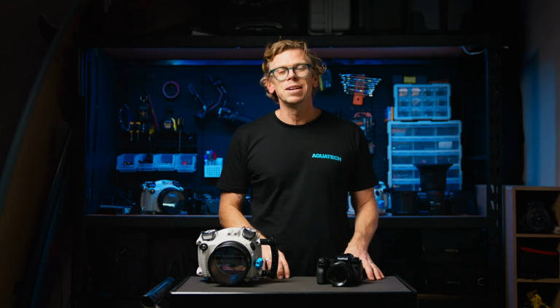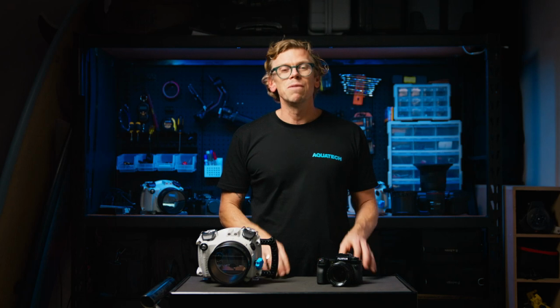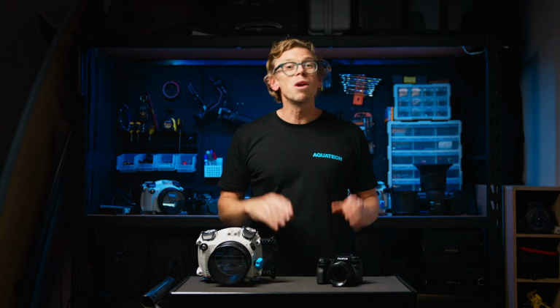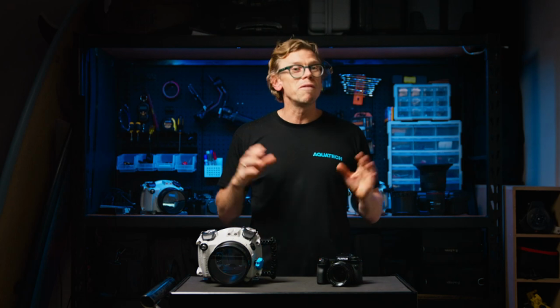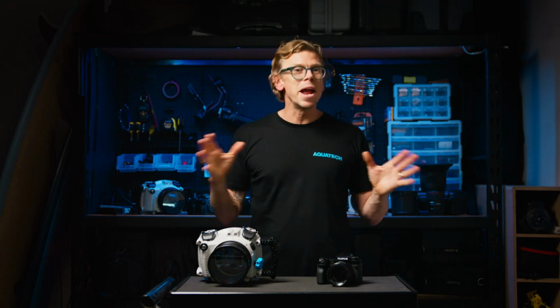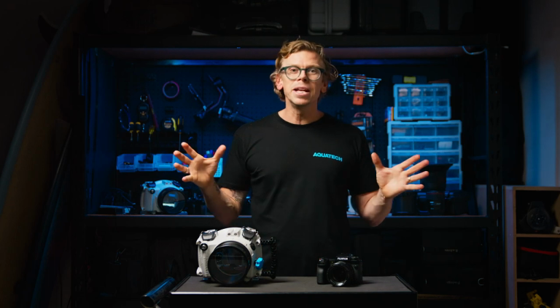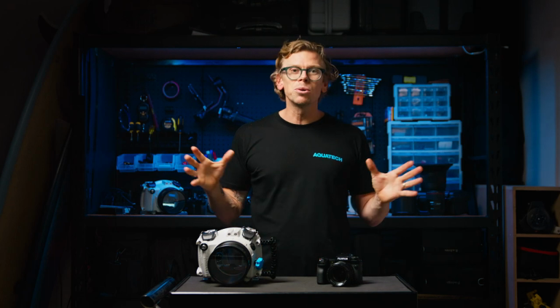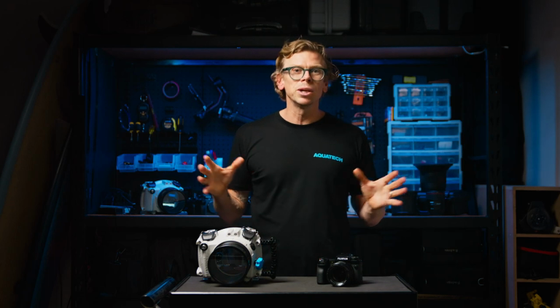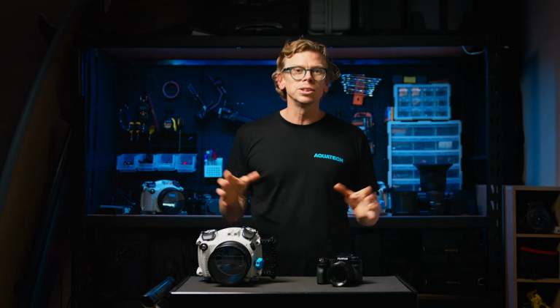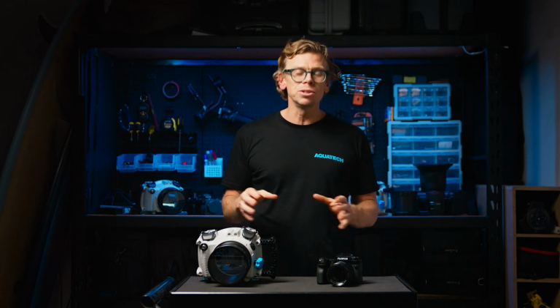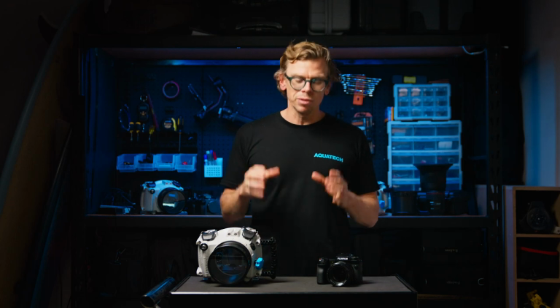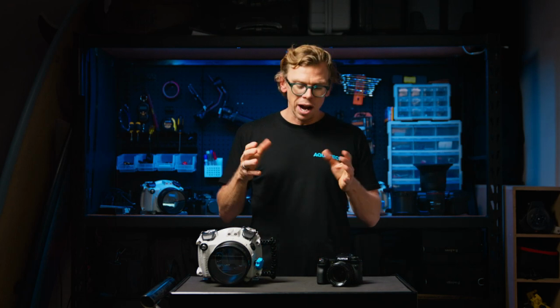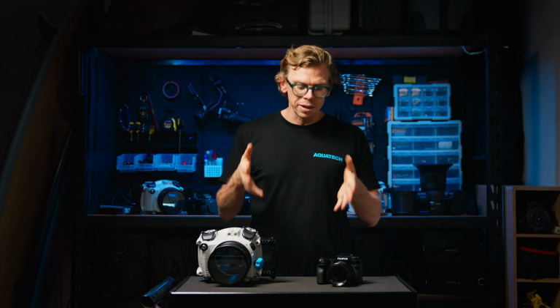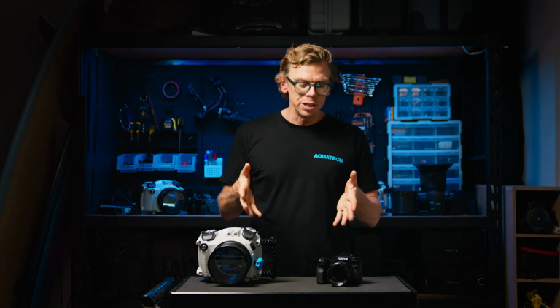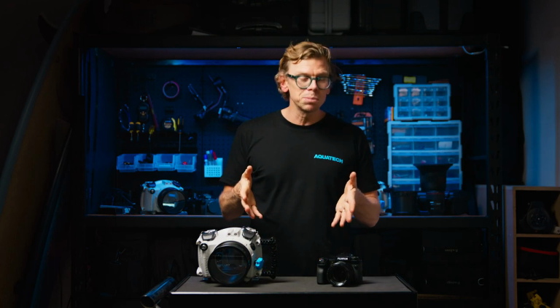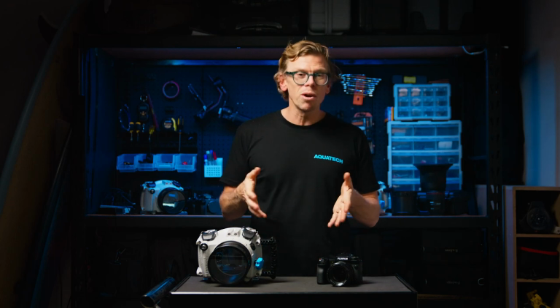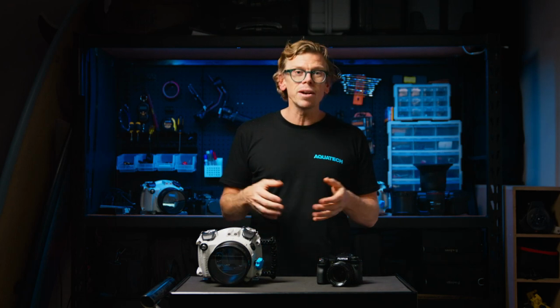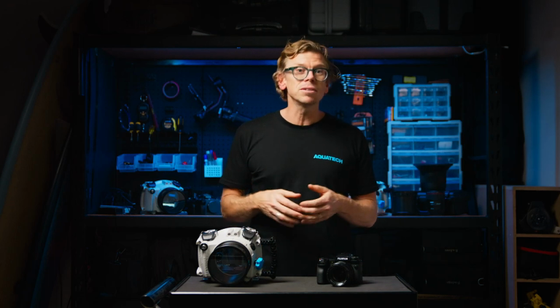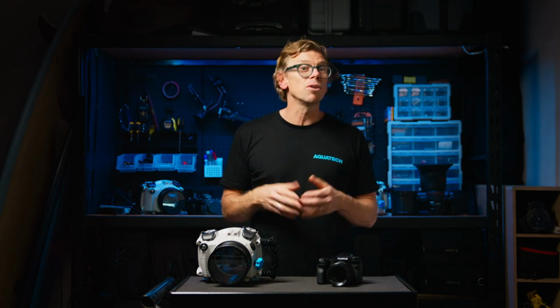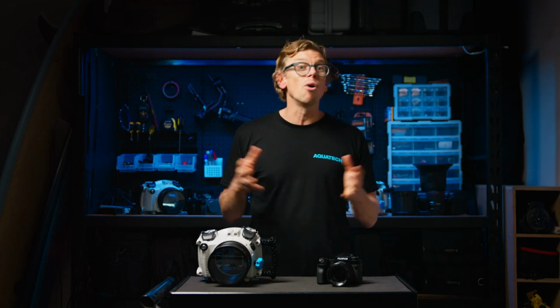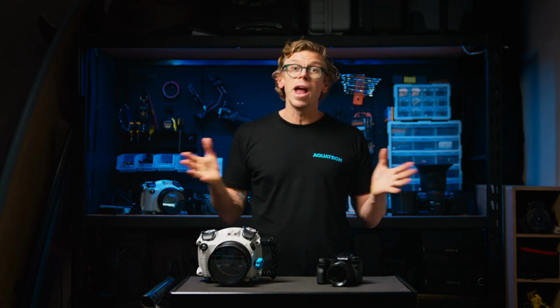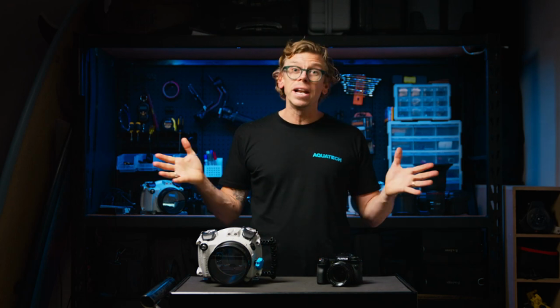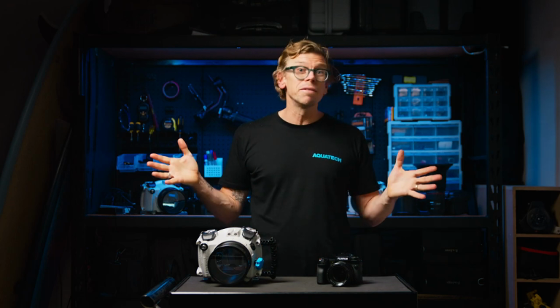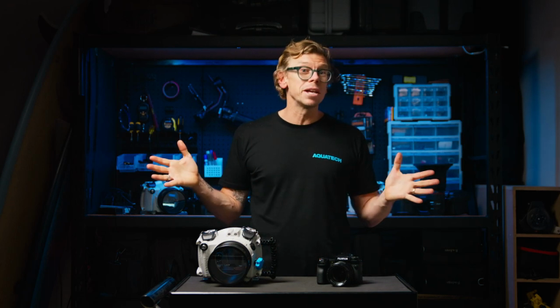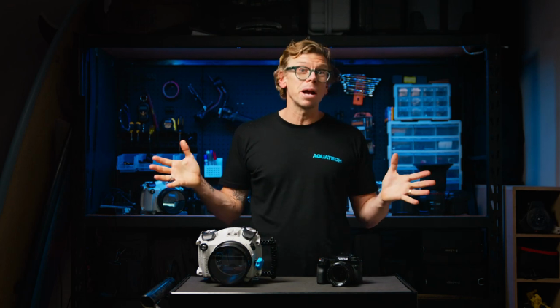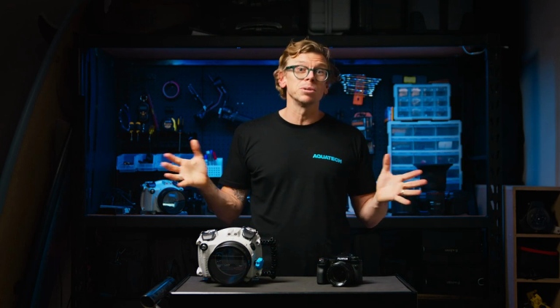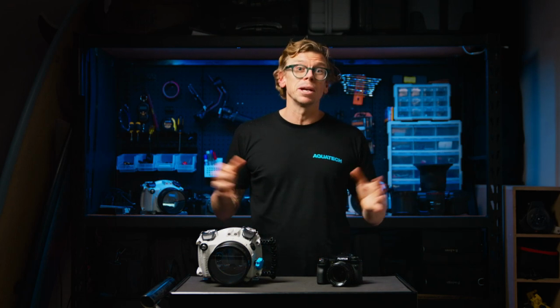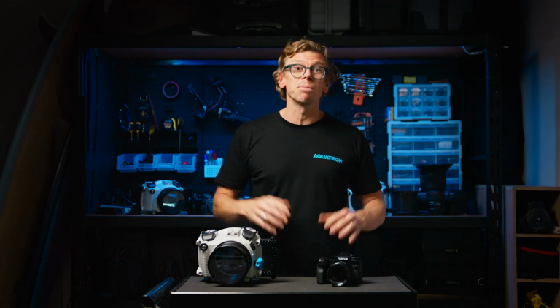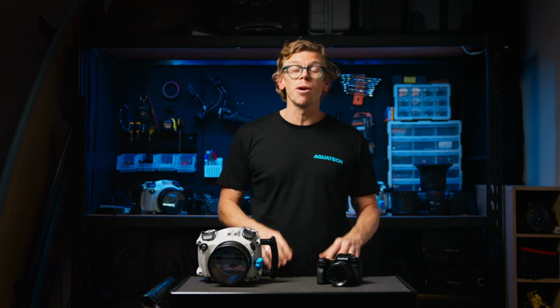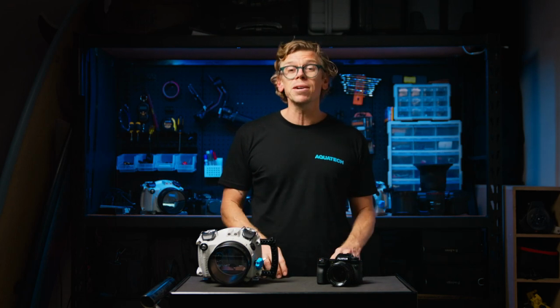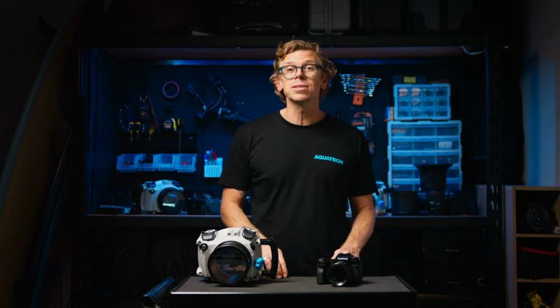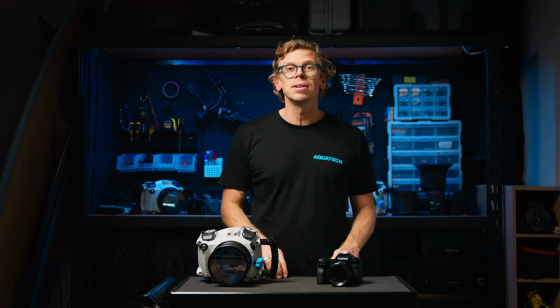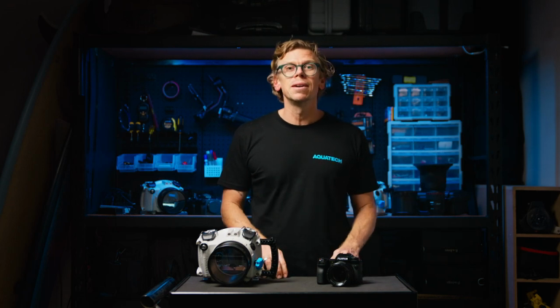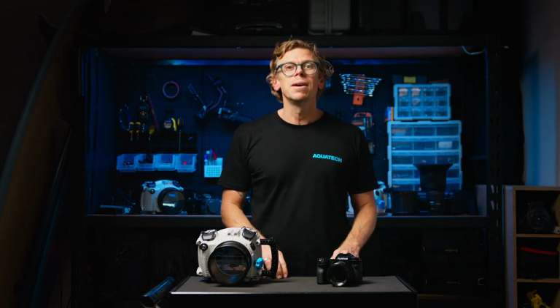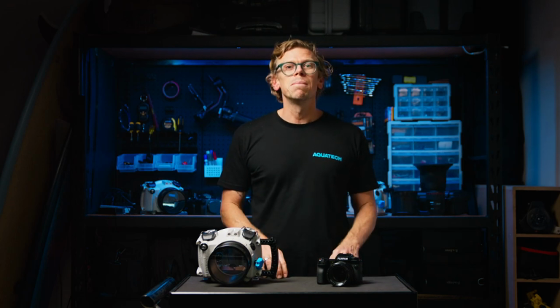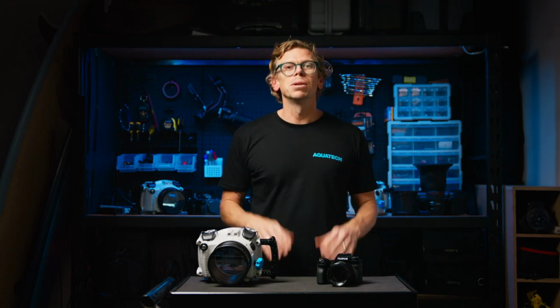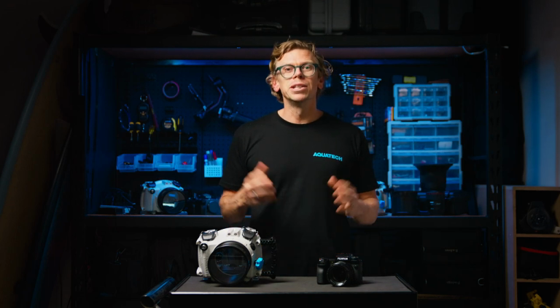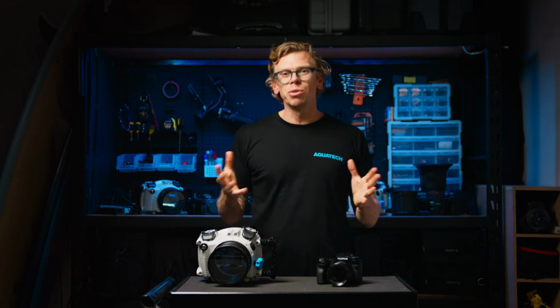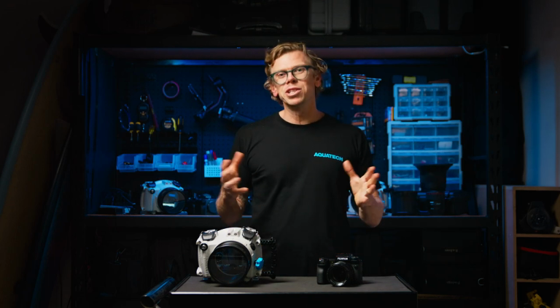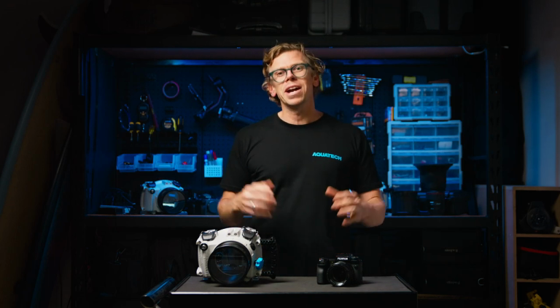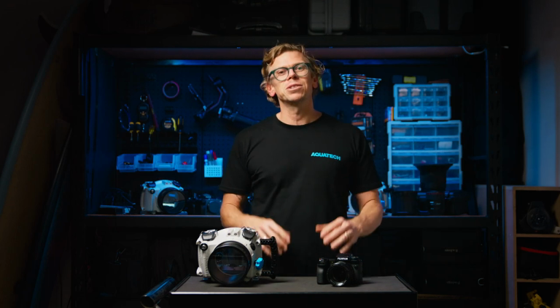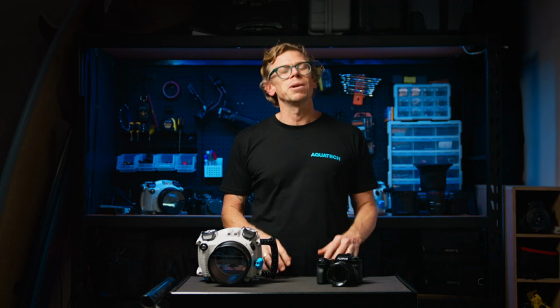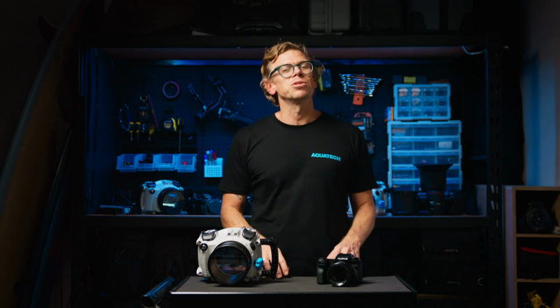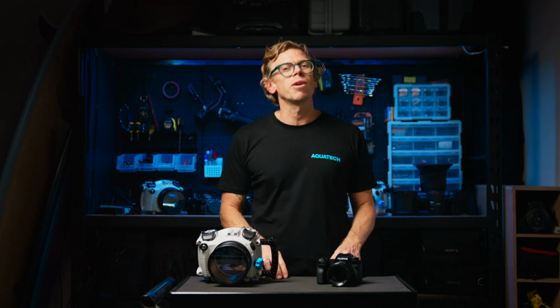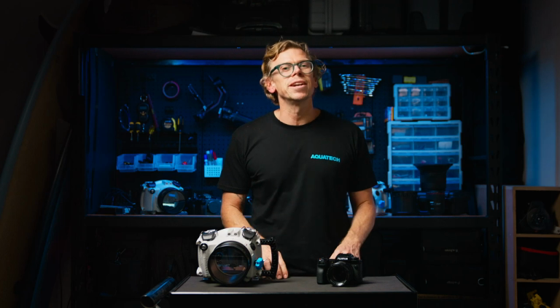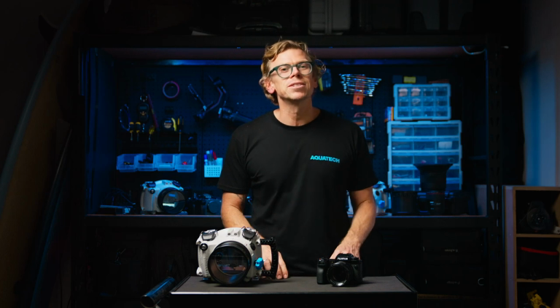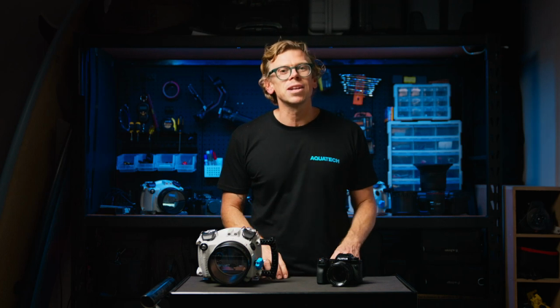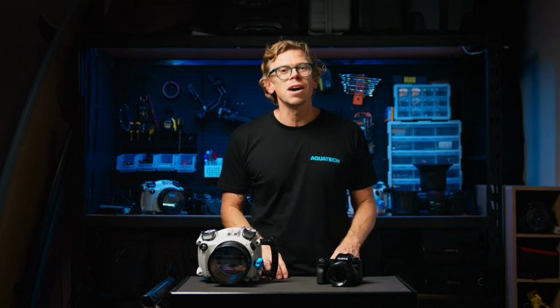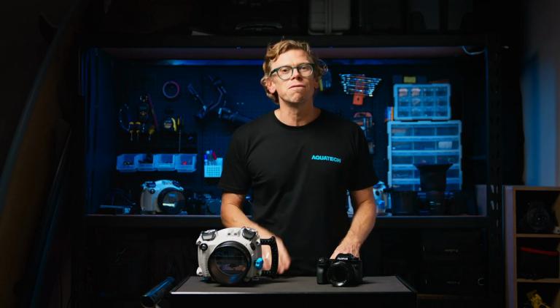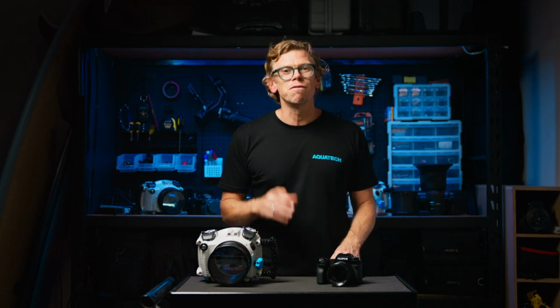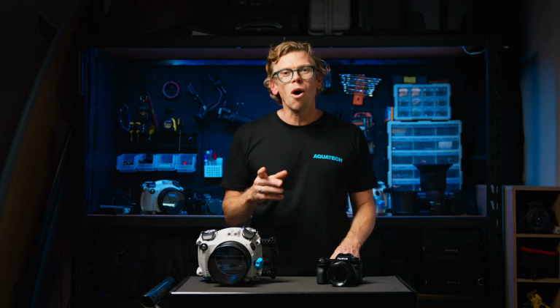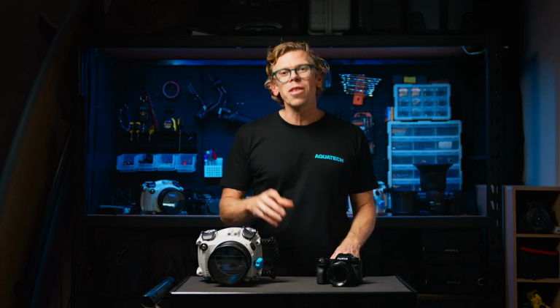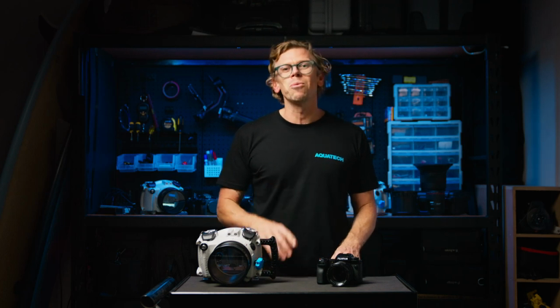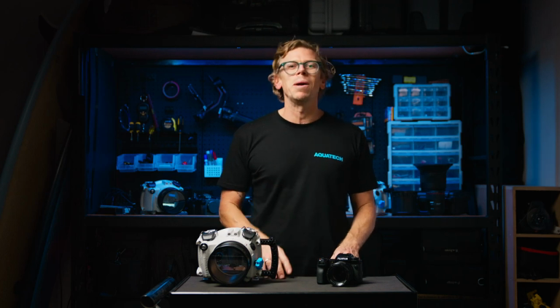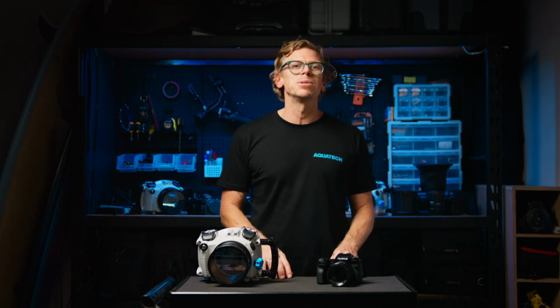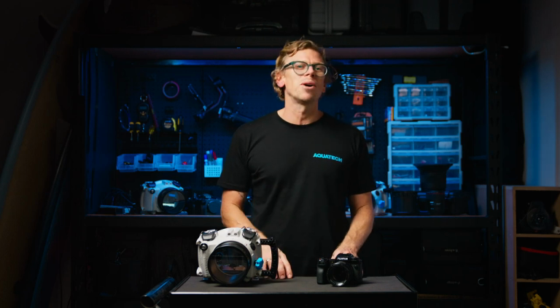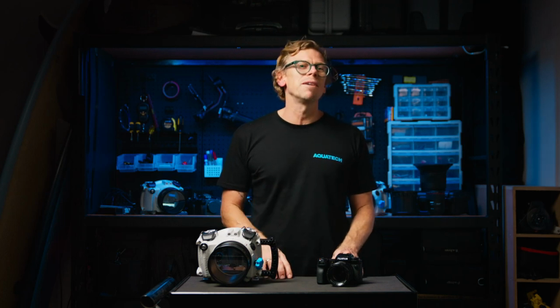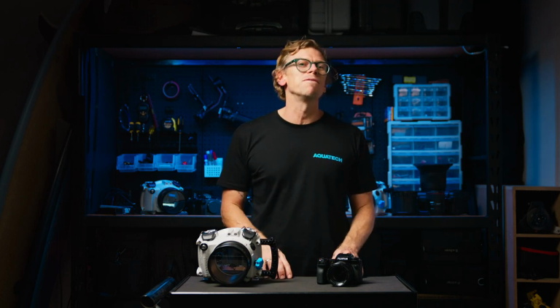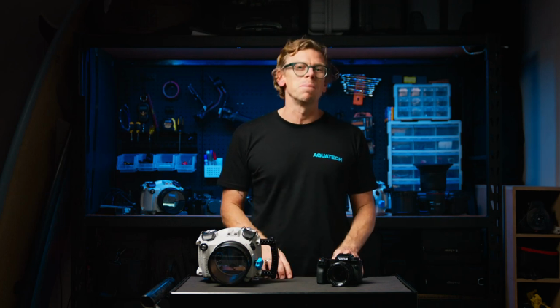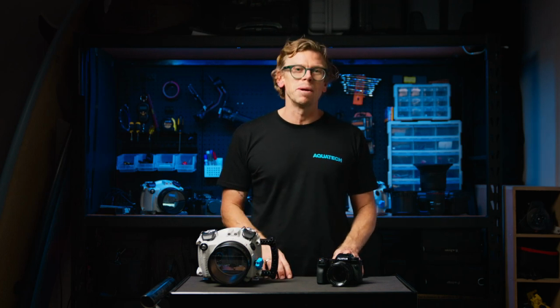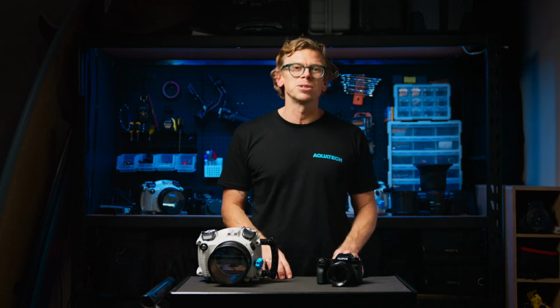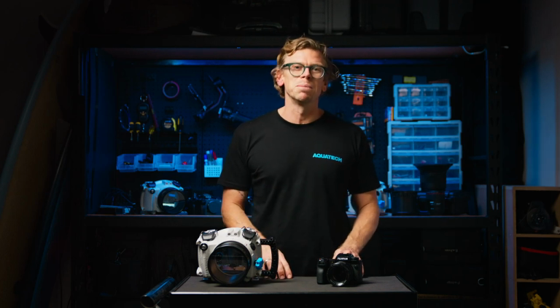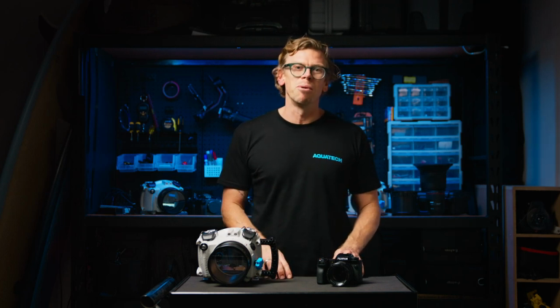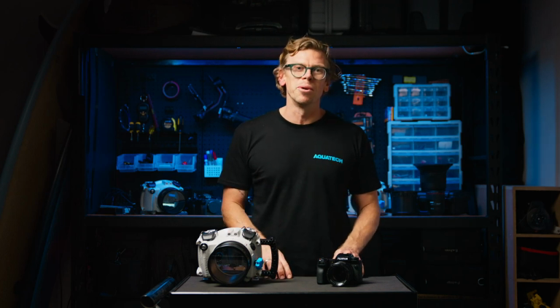If you have any questions regarding this product or any of the AquaTech products, please reach out to our trained staff via the website for the best support.